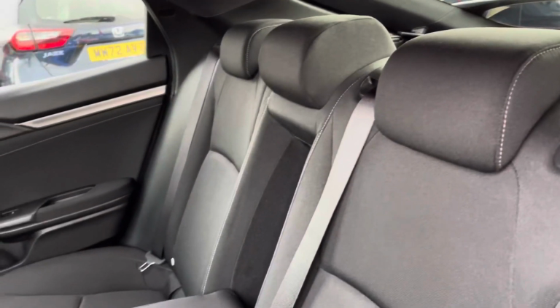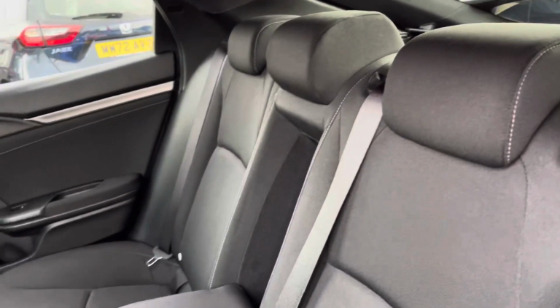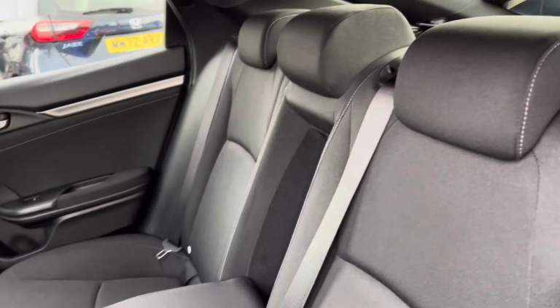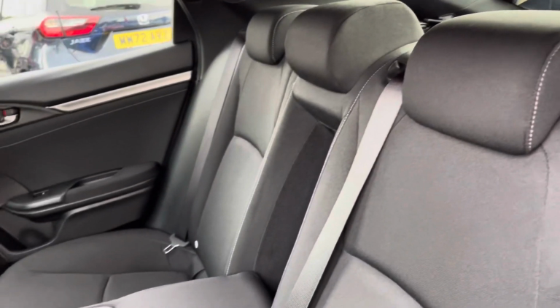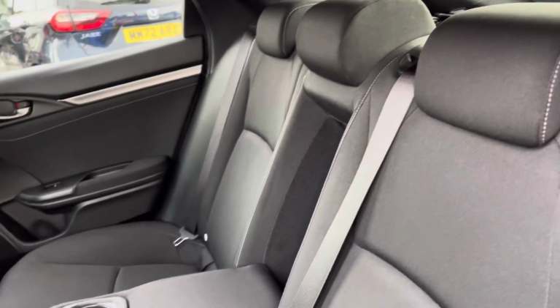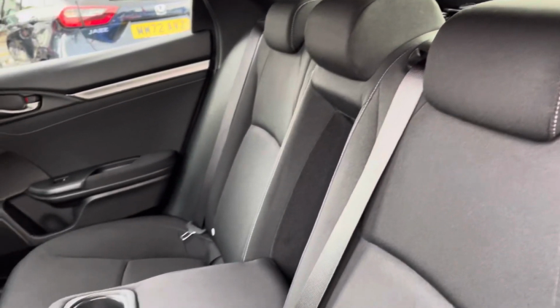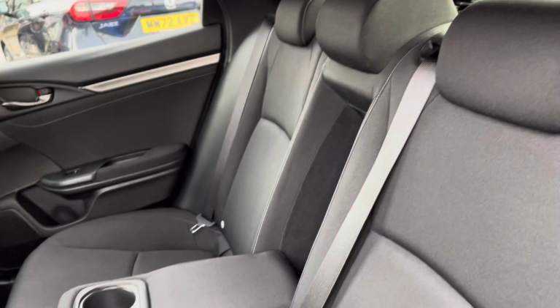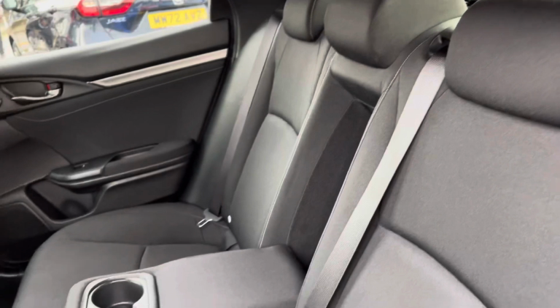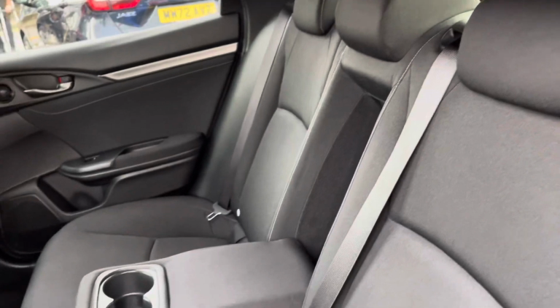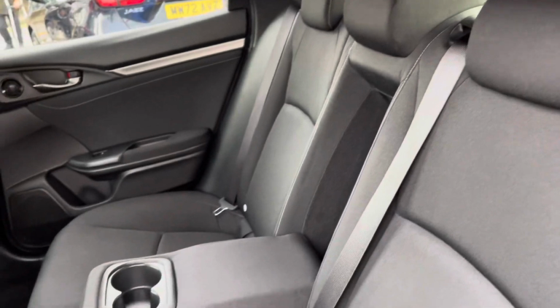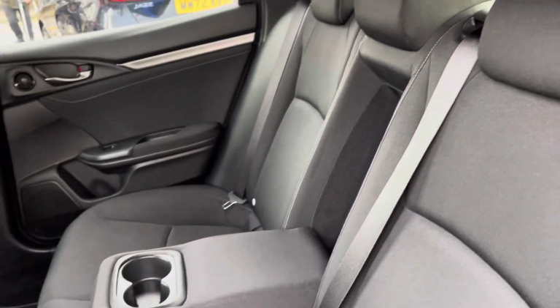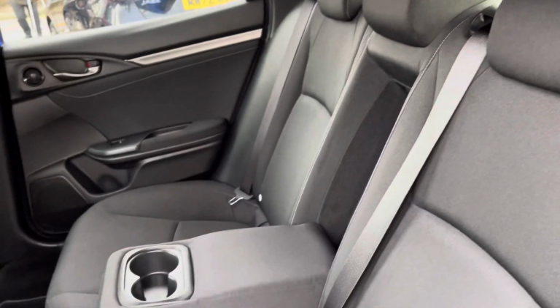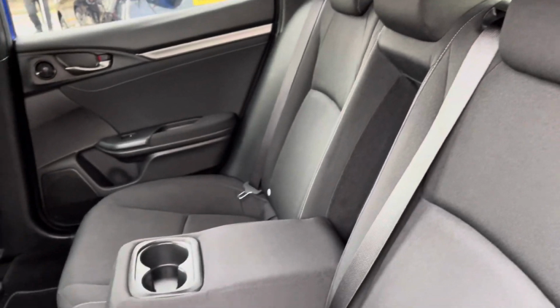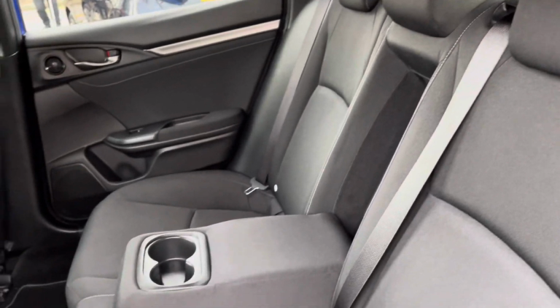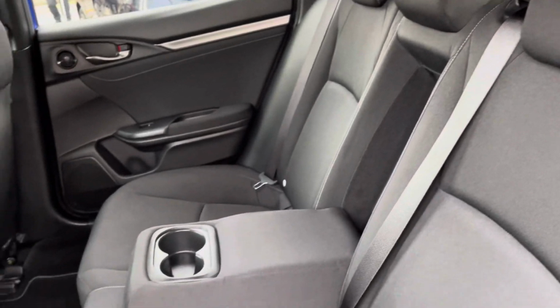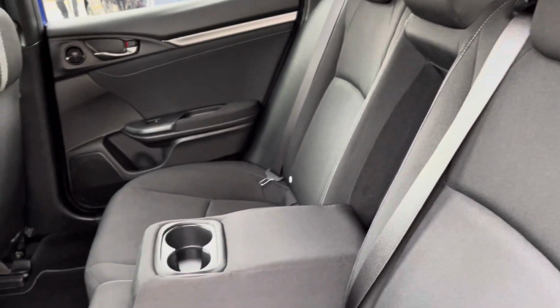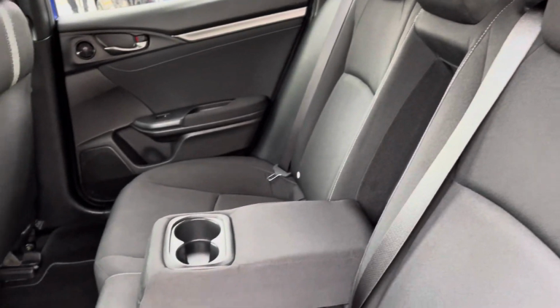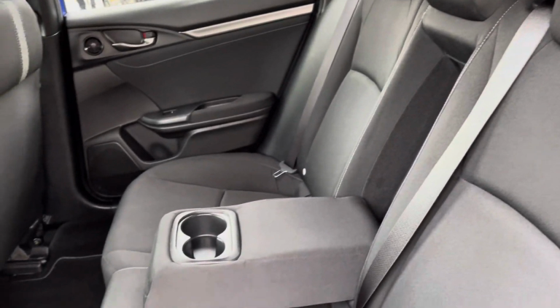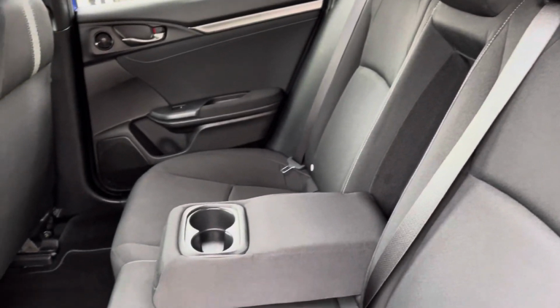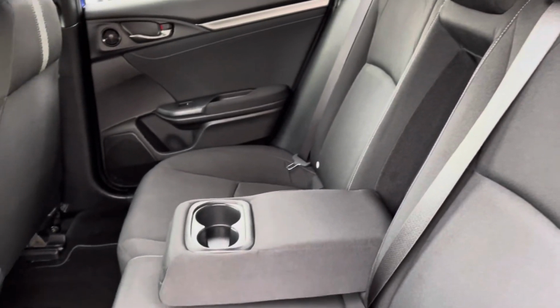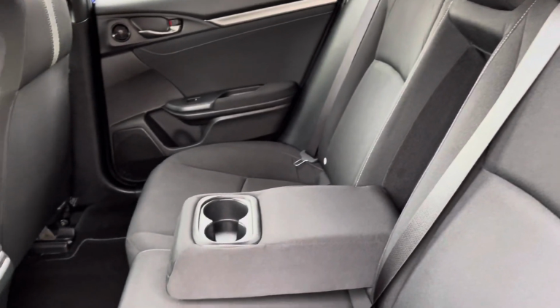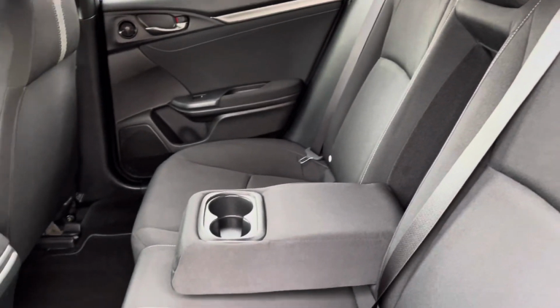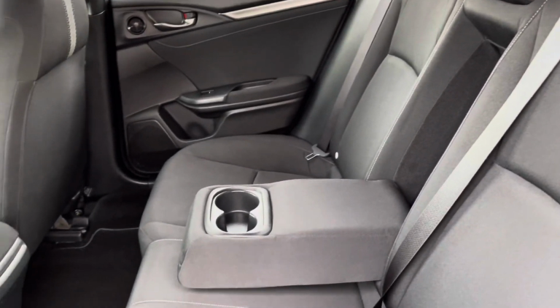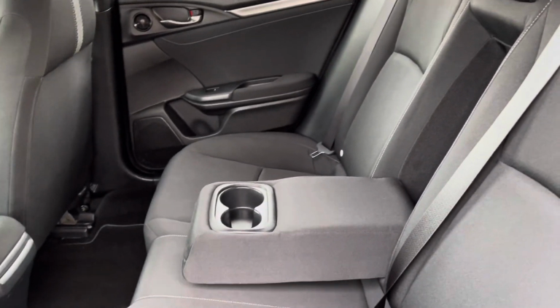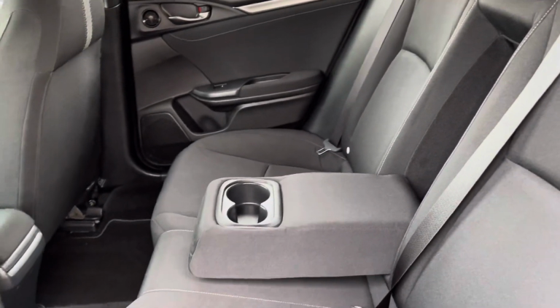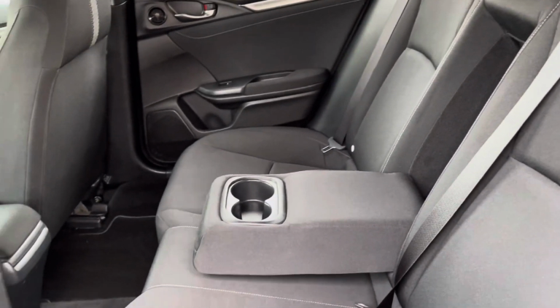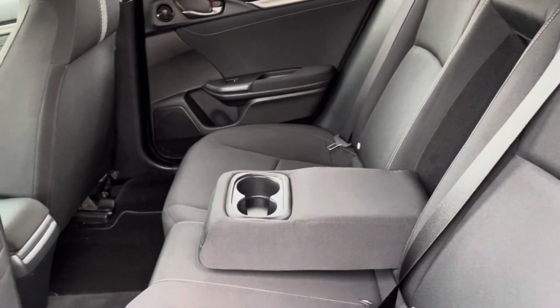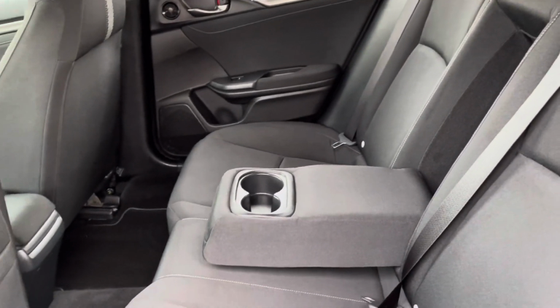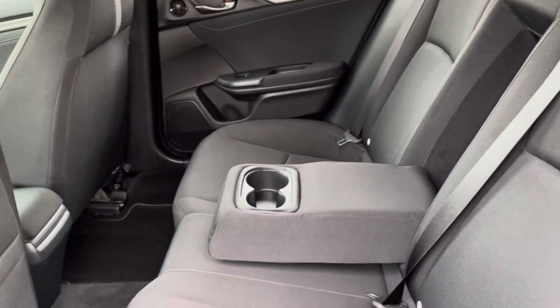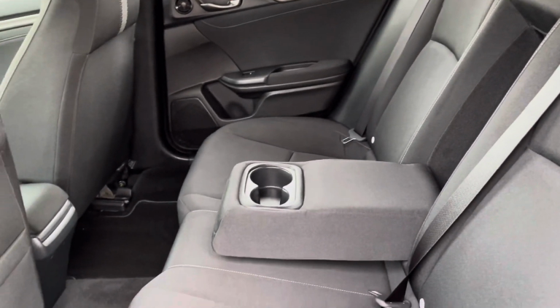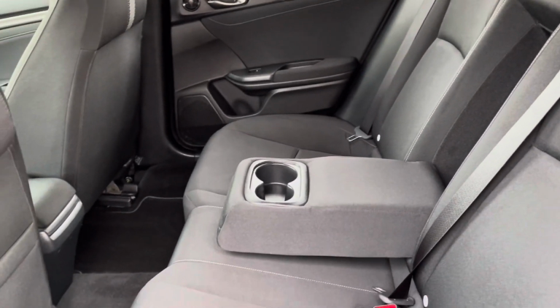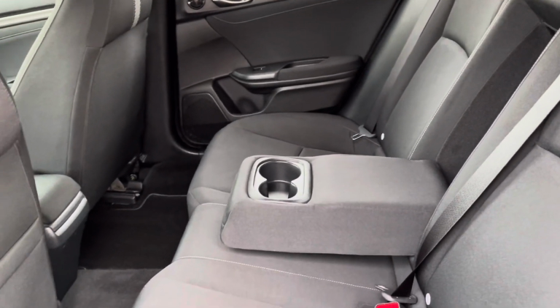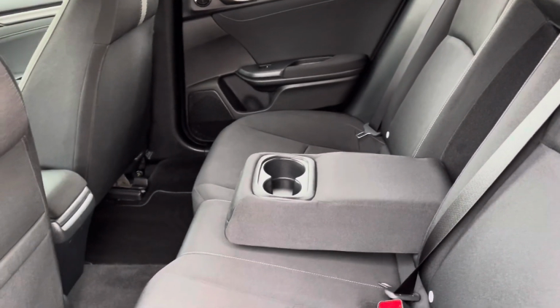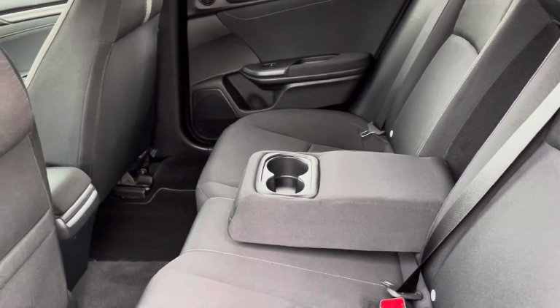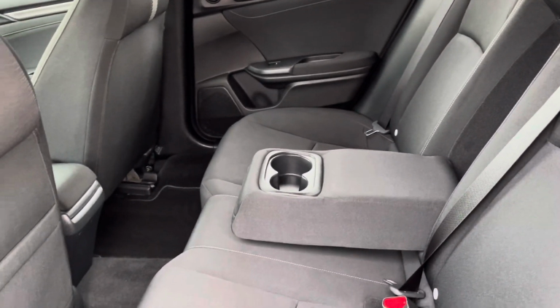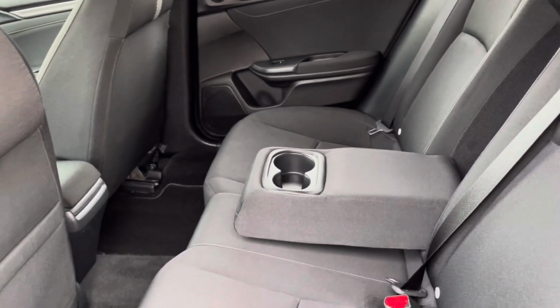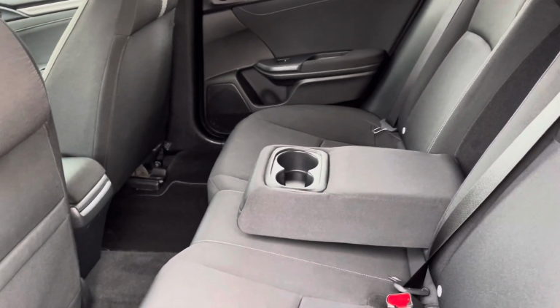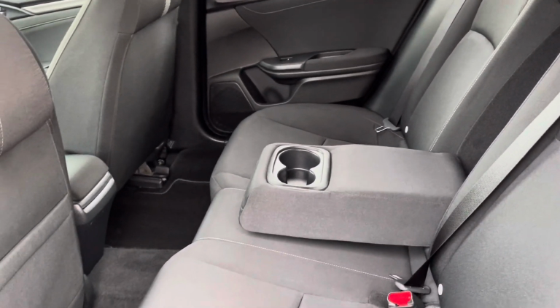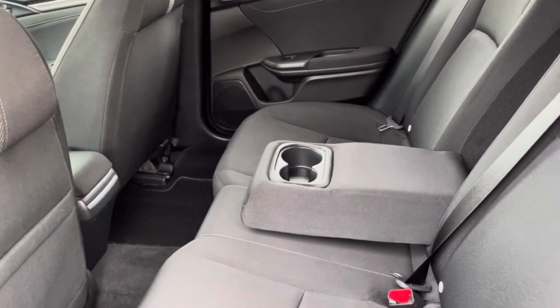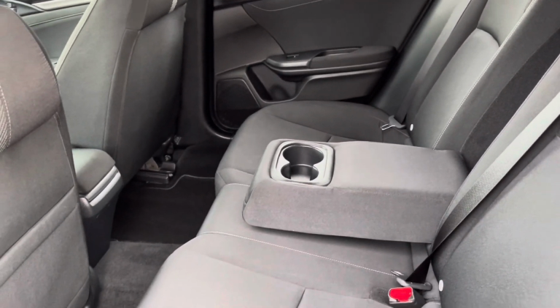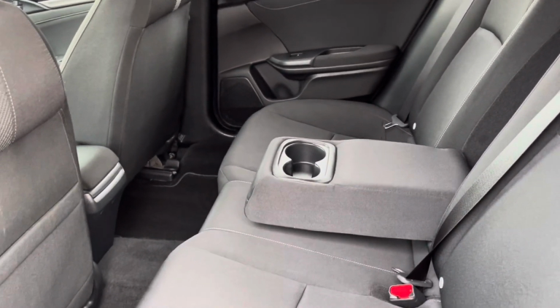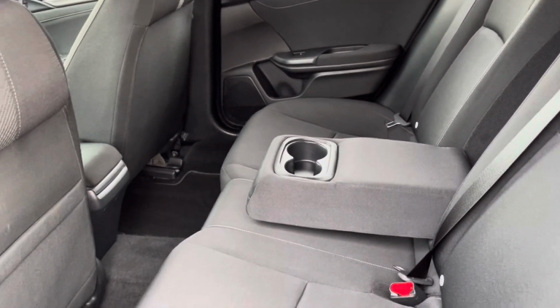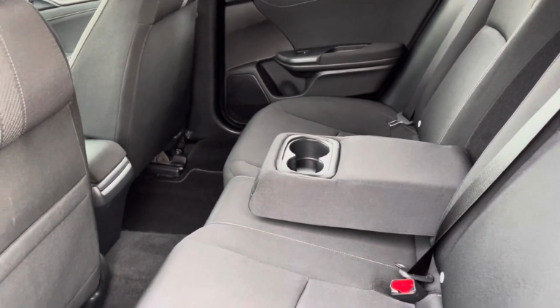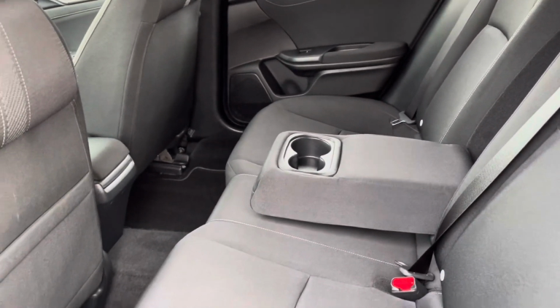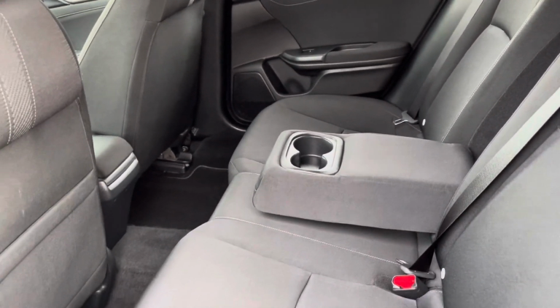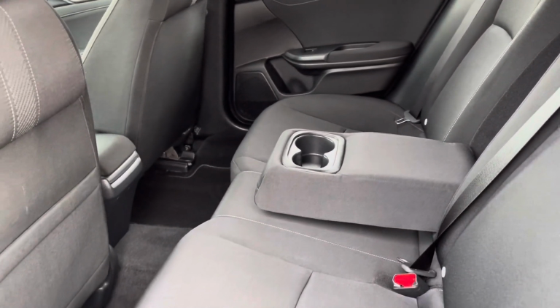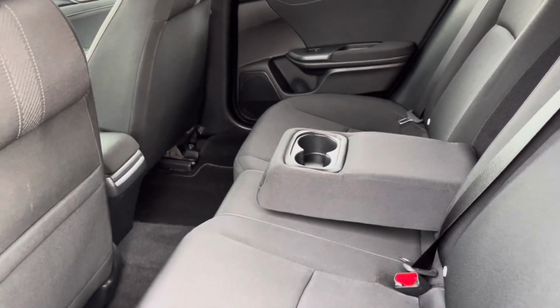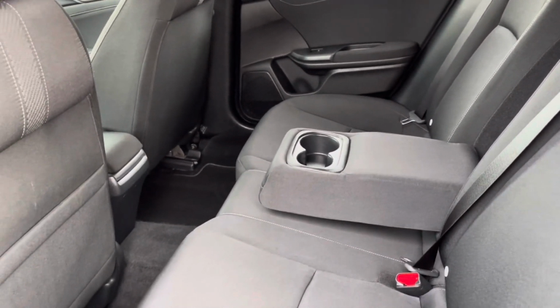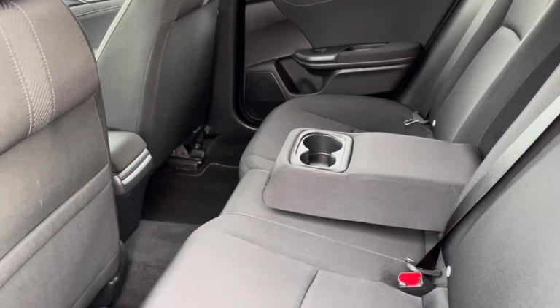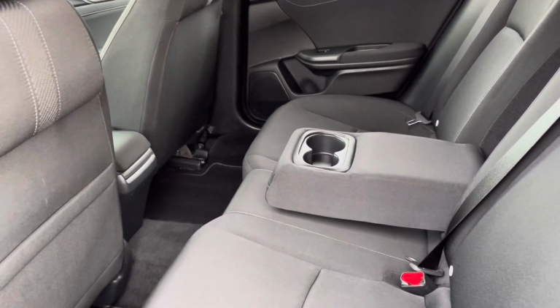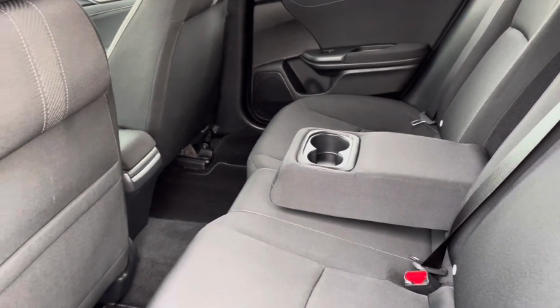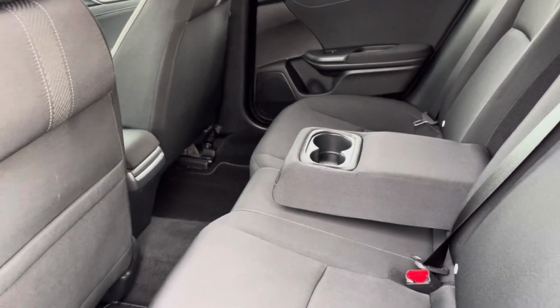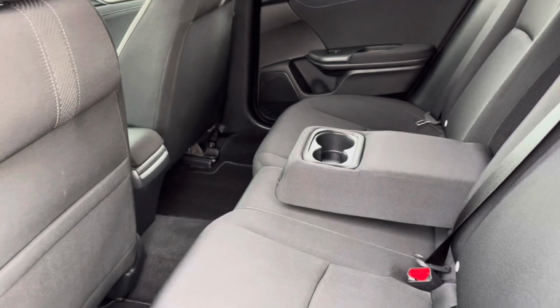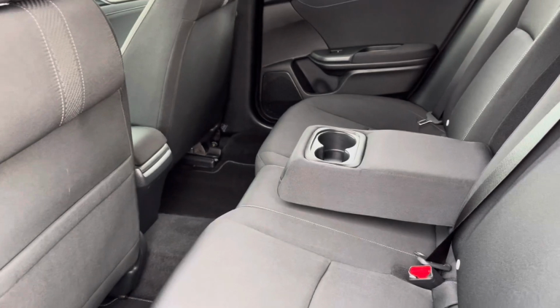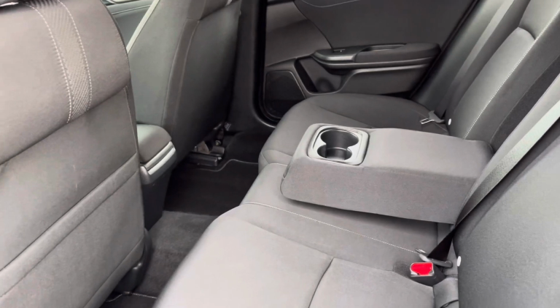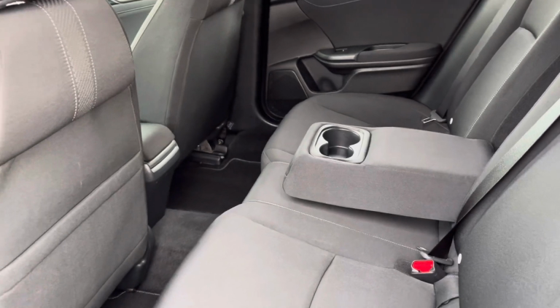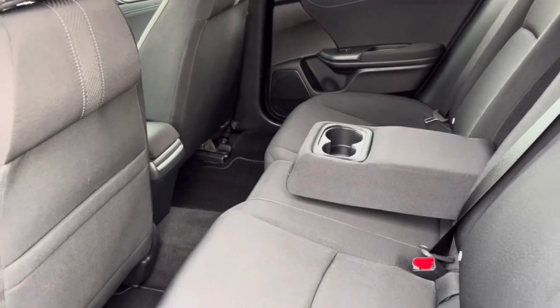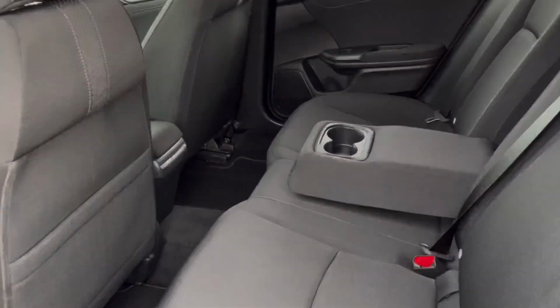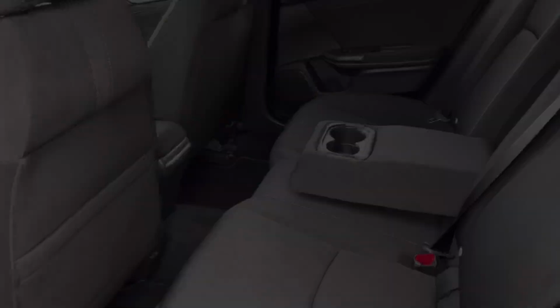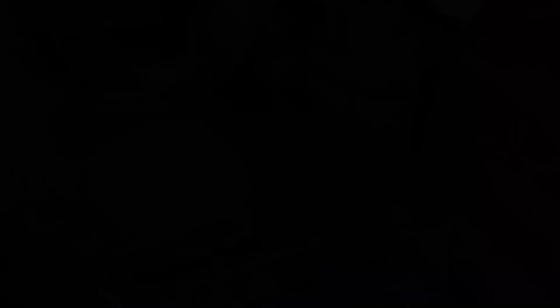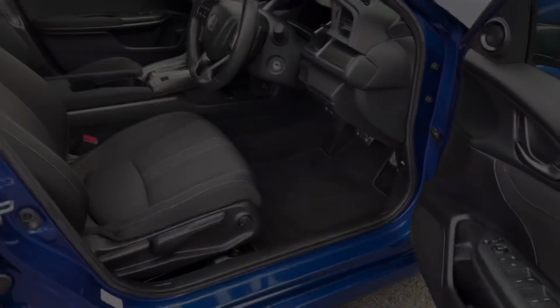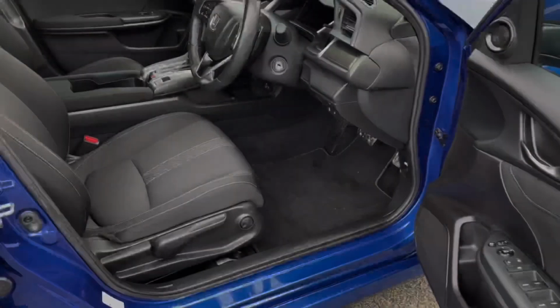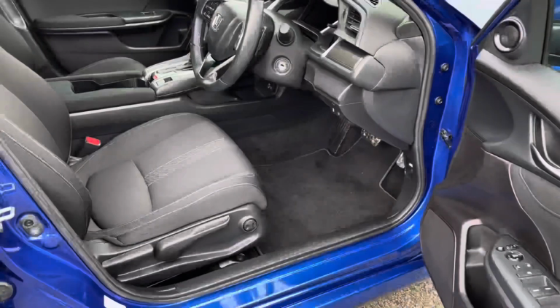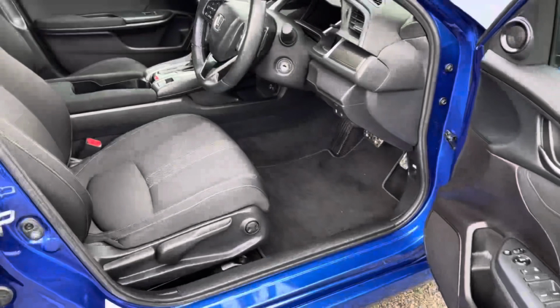You do also have a full cloth interior, very comfortable and has been exceptionally well maintained, along with your handy pull-down armrests.